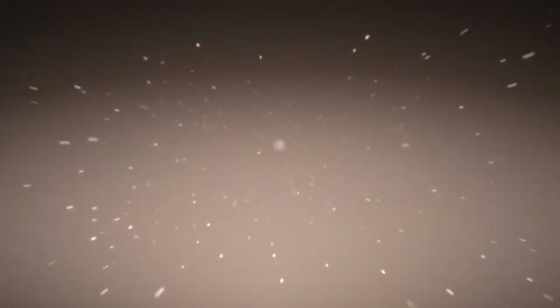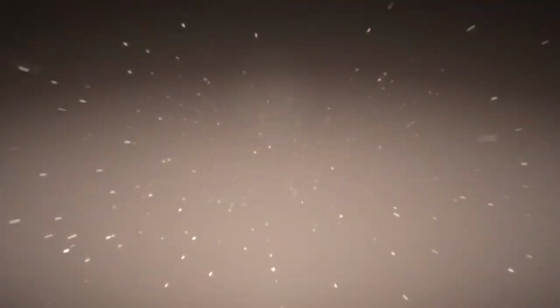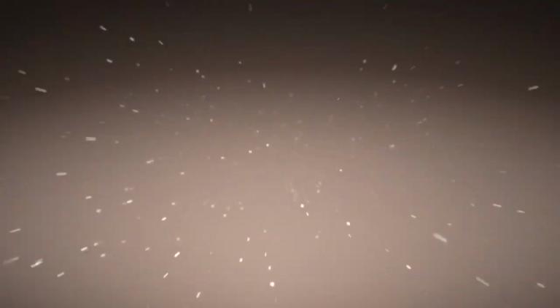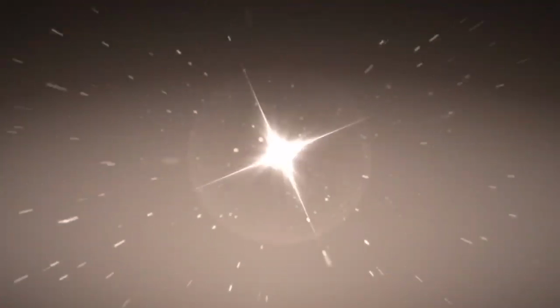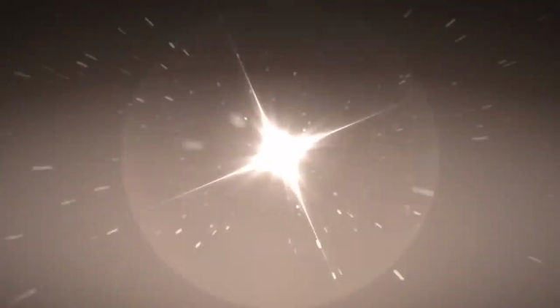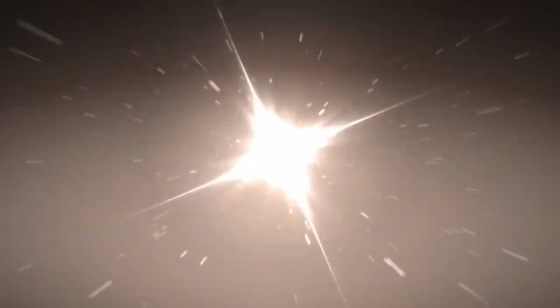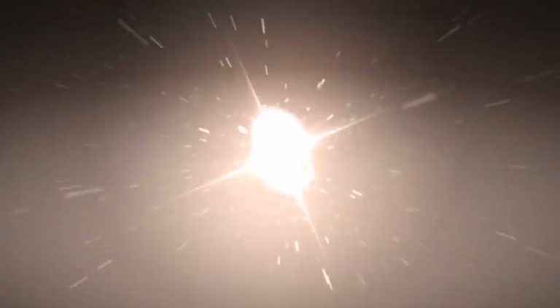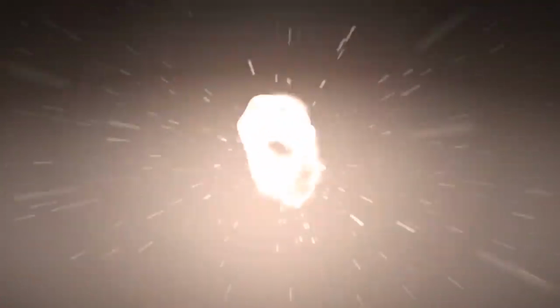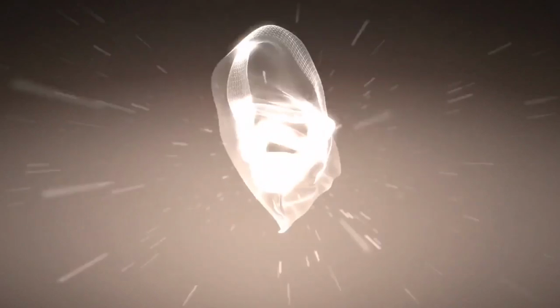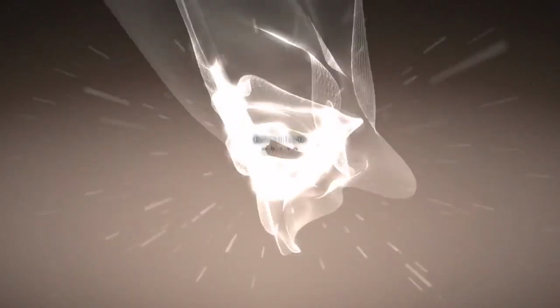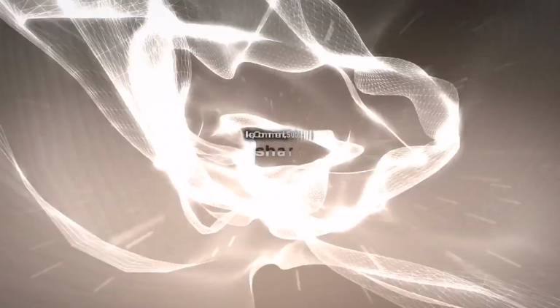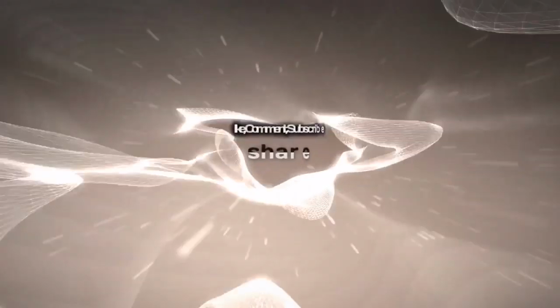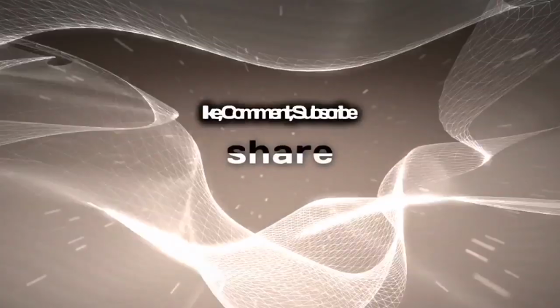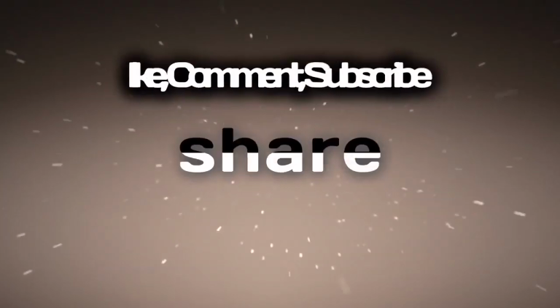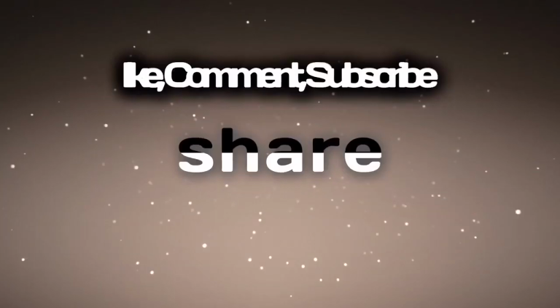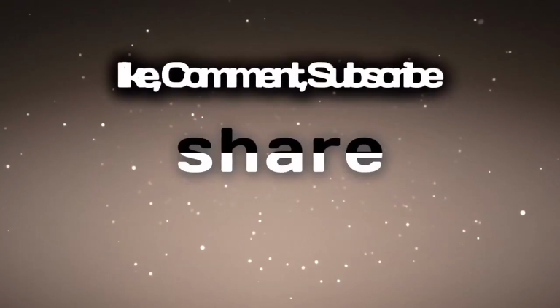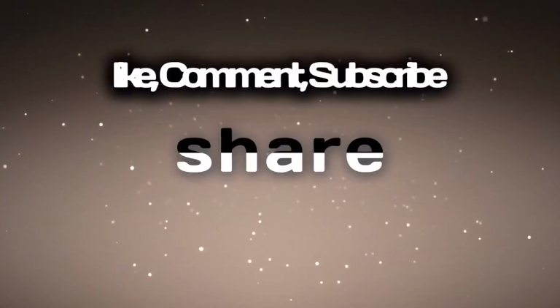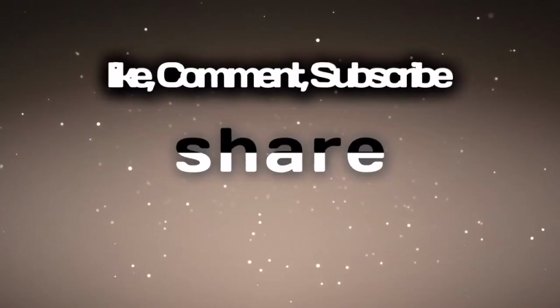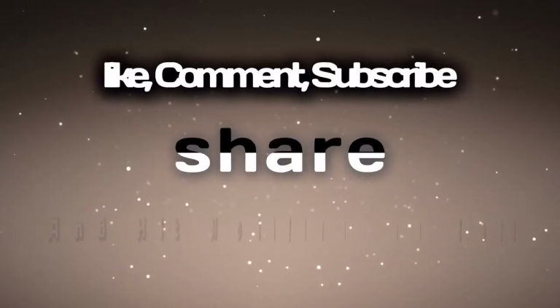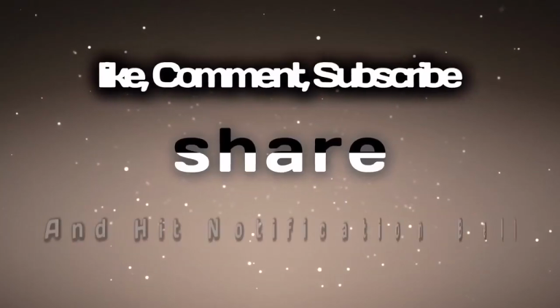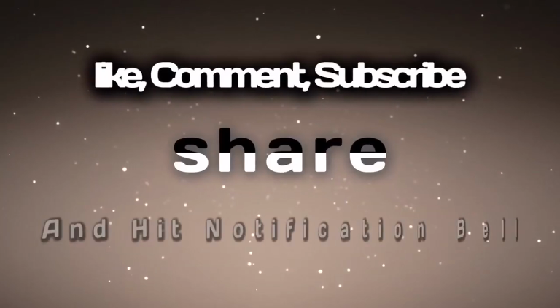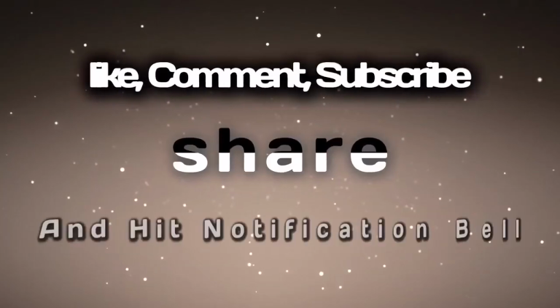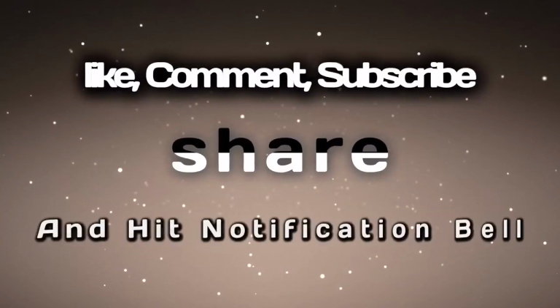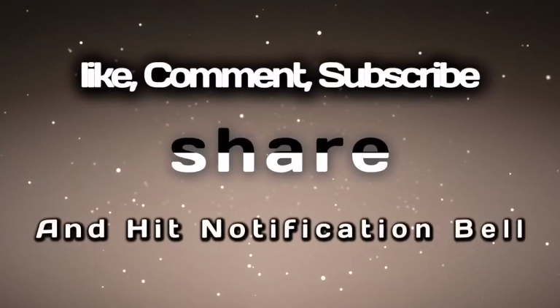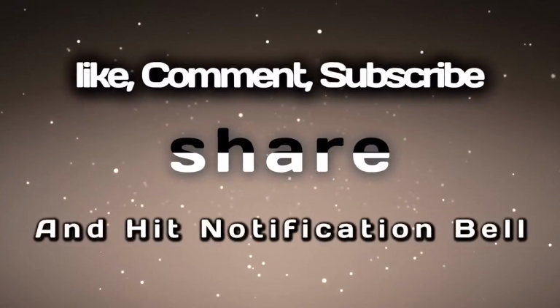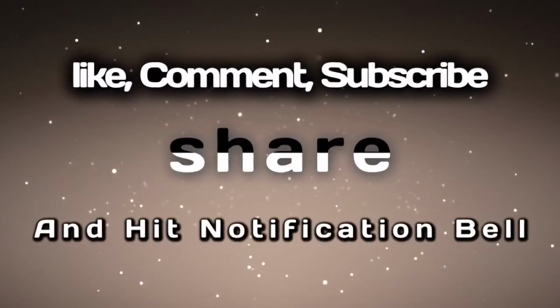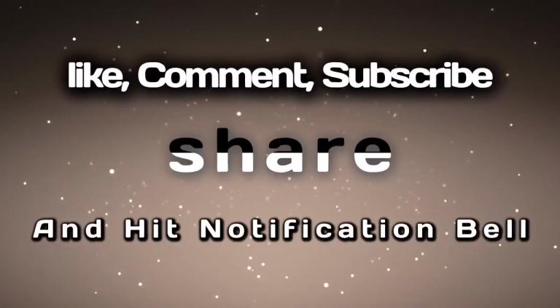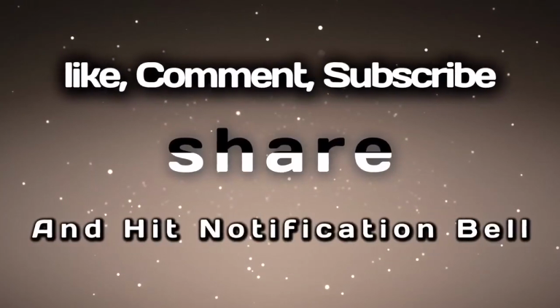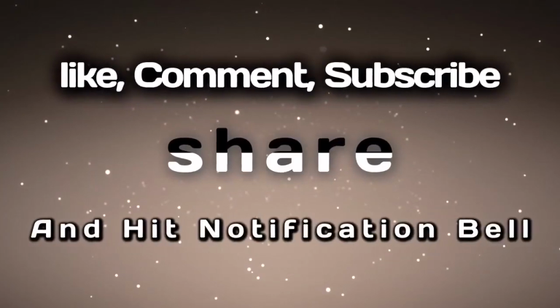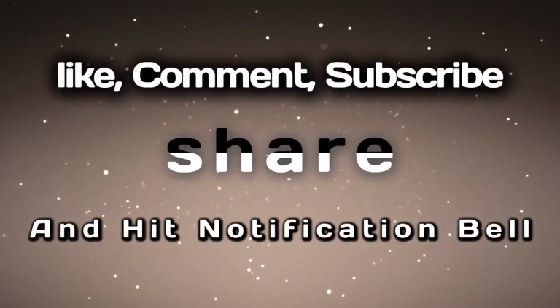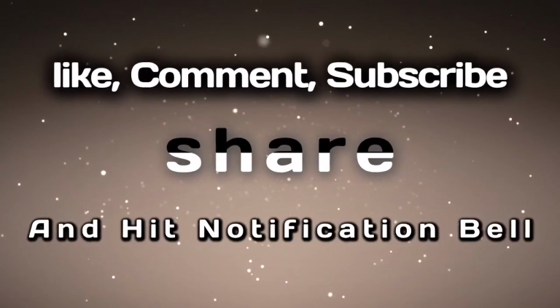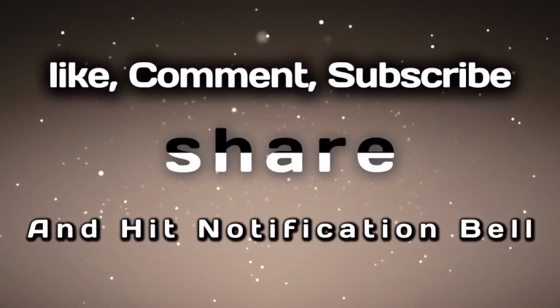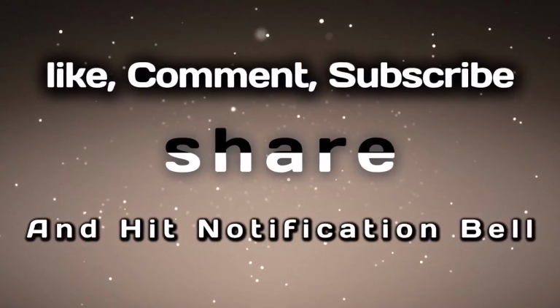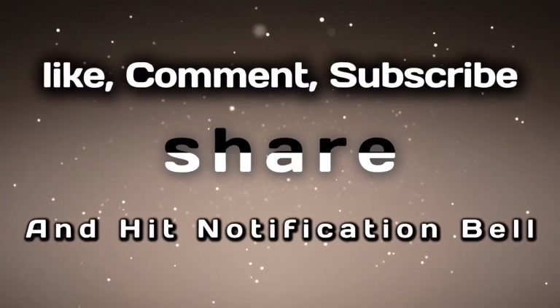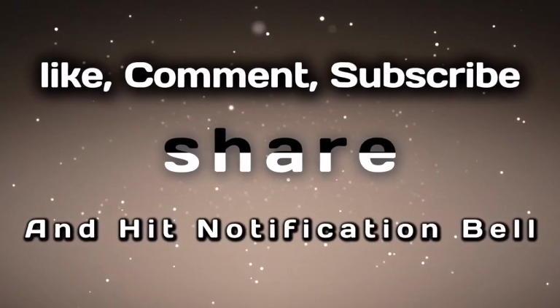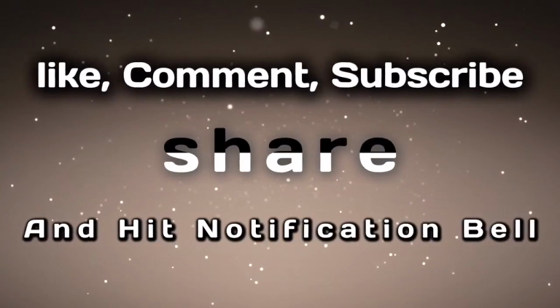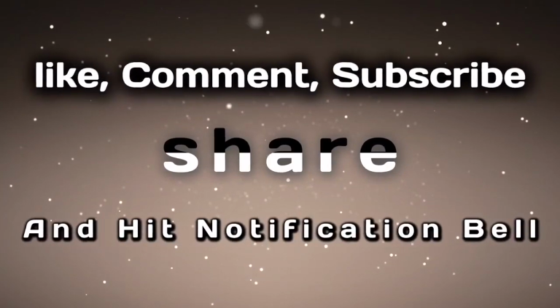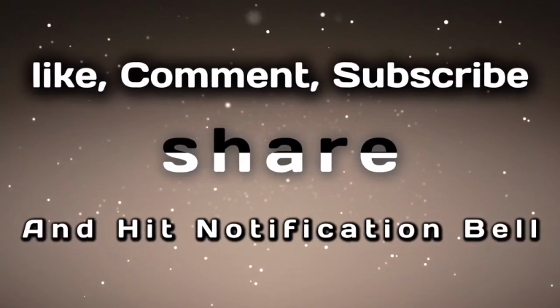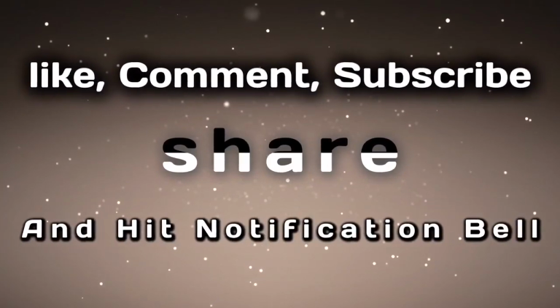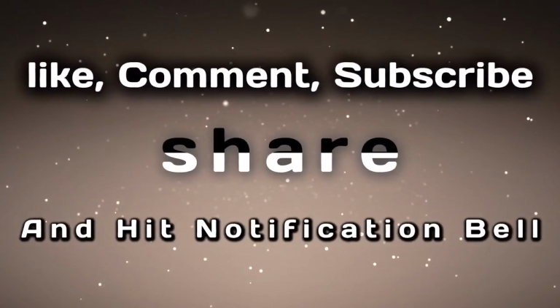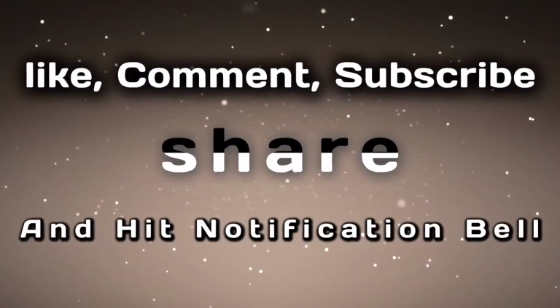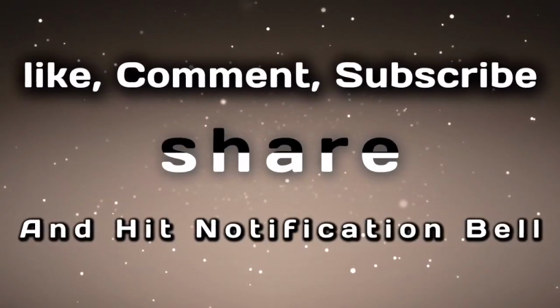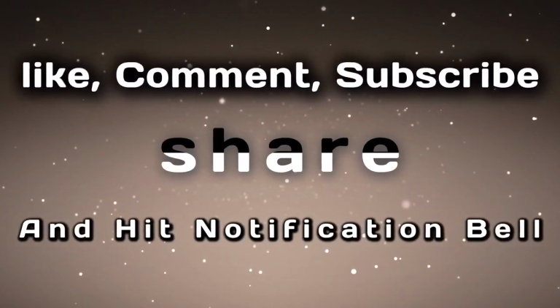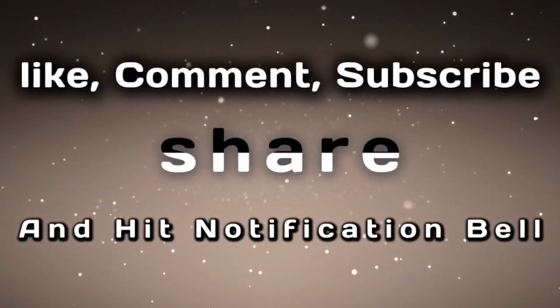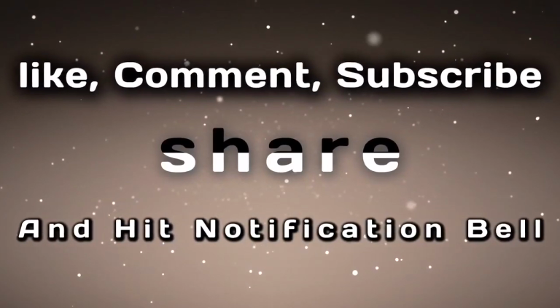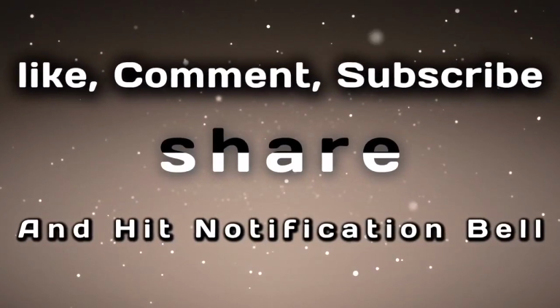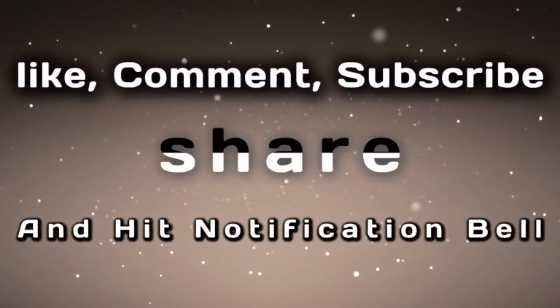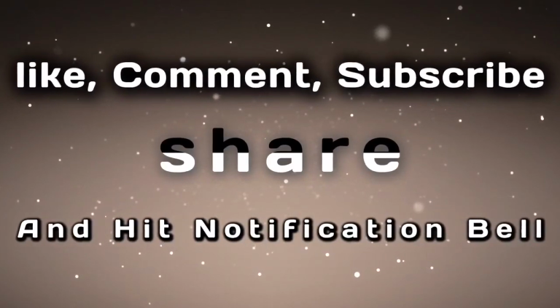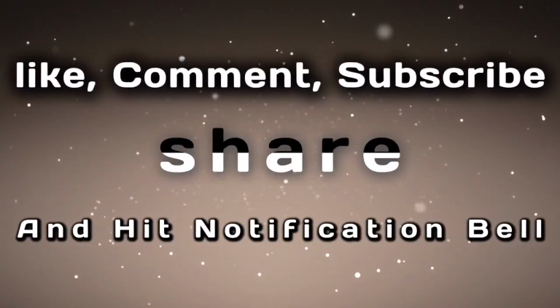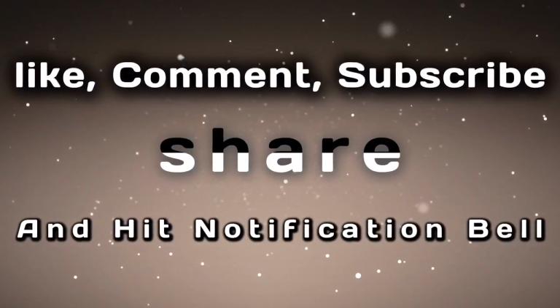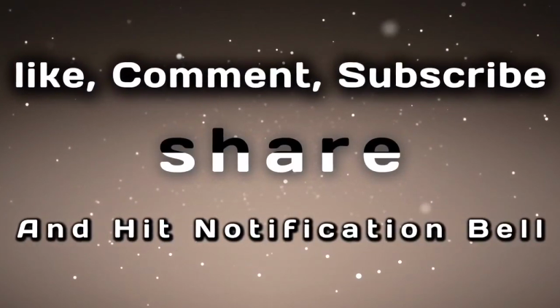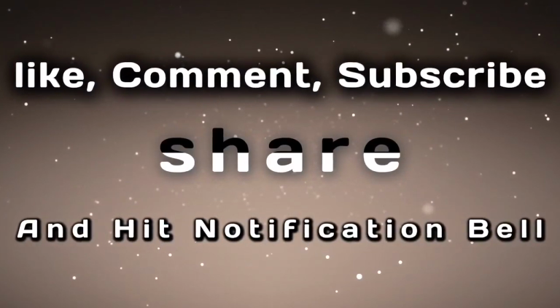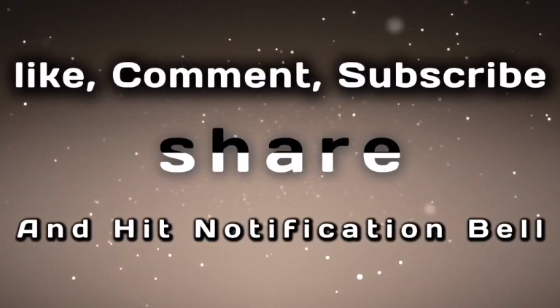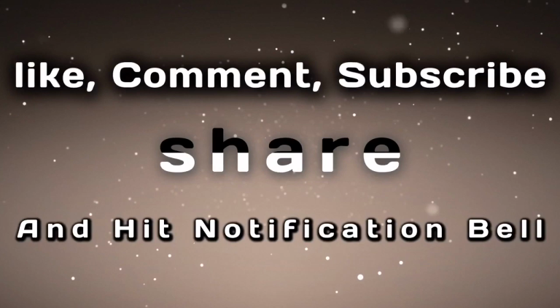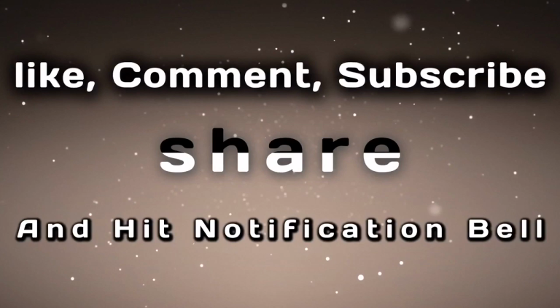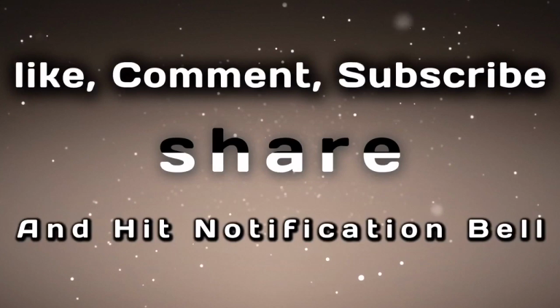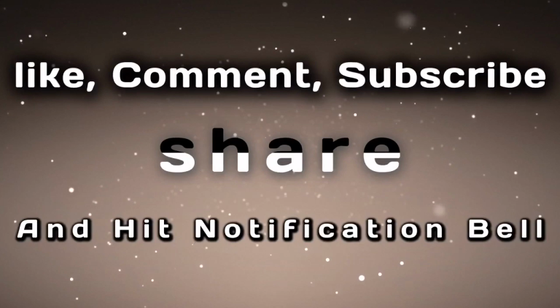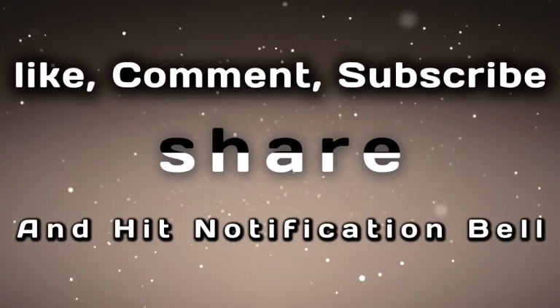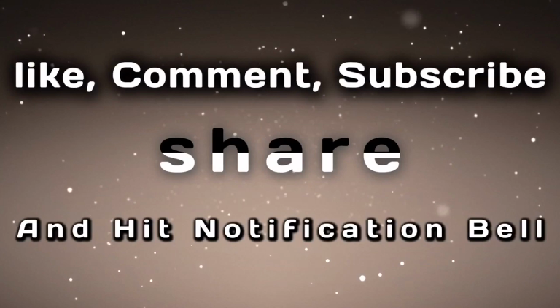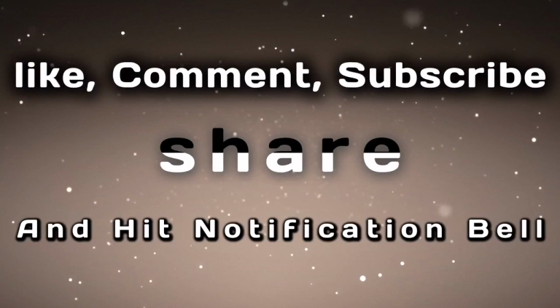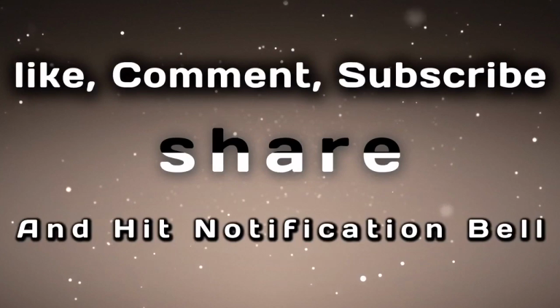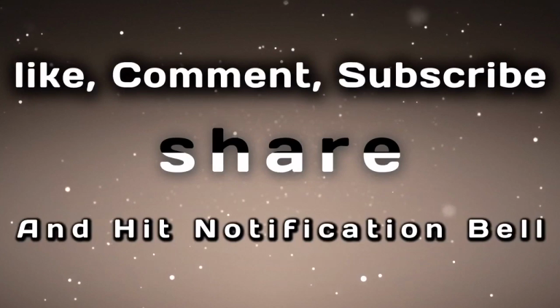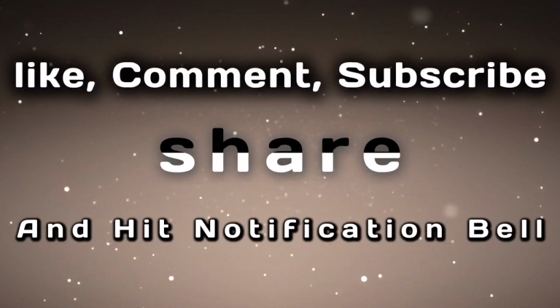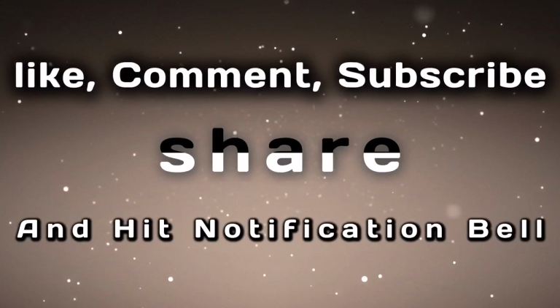Don't forget to subscribe, like, comment, and share with friends and family, and hit the notification bell so you're notified when I upload future videos. Bye bye!